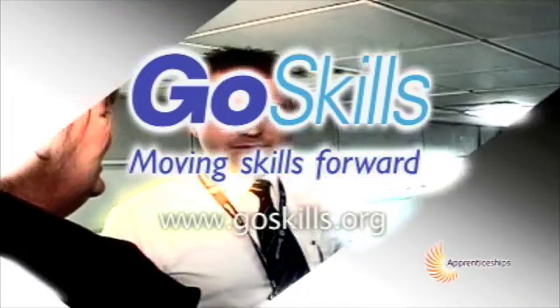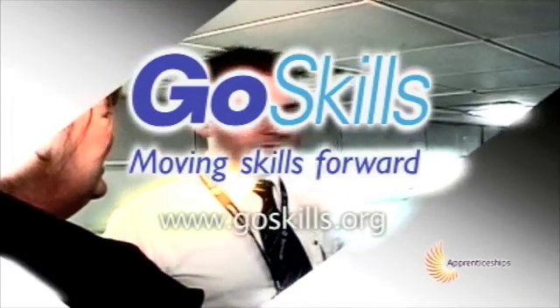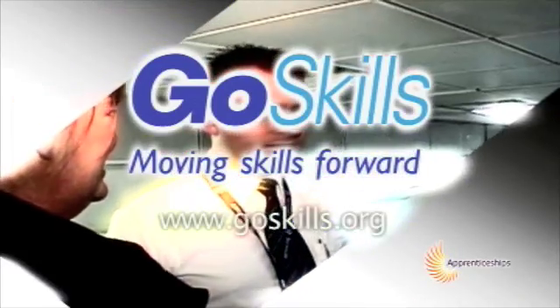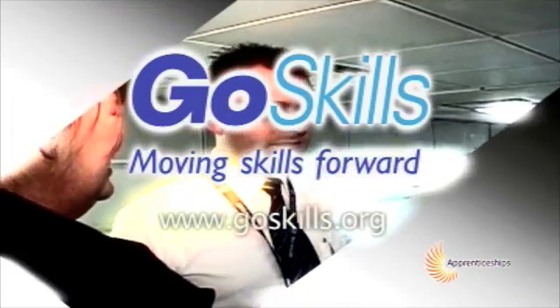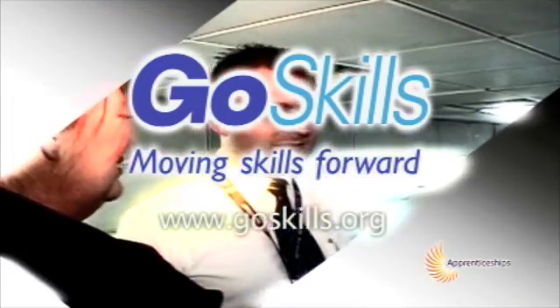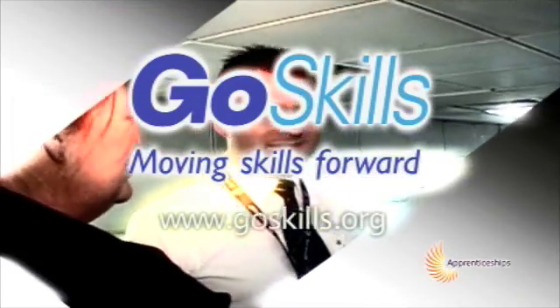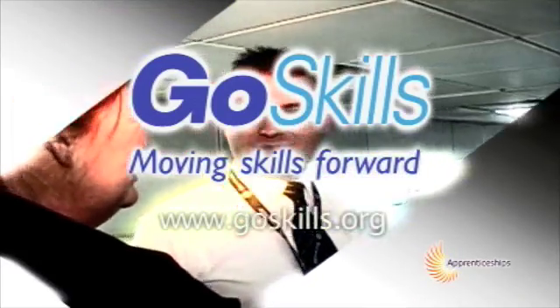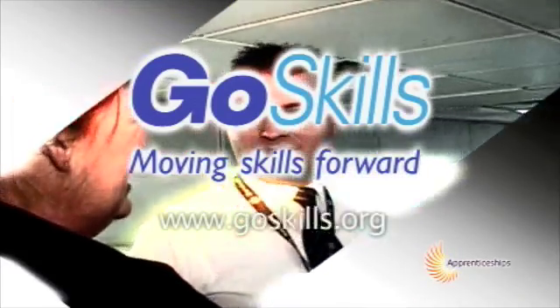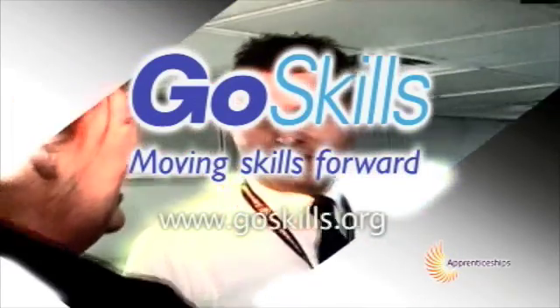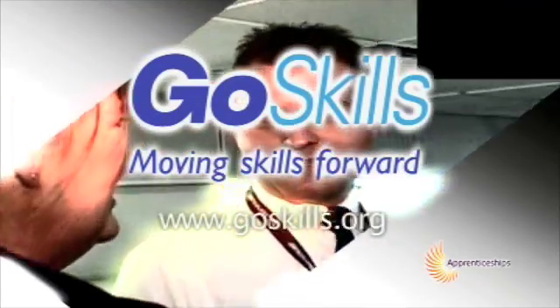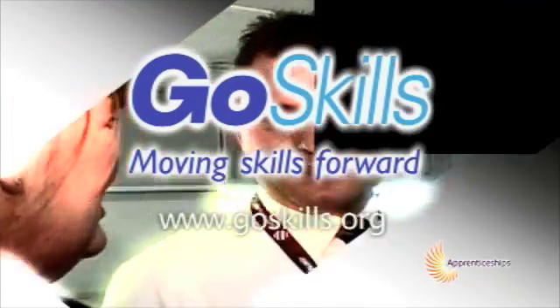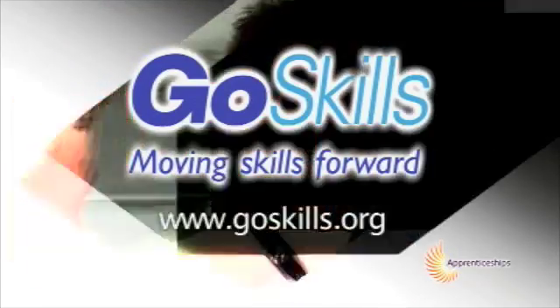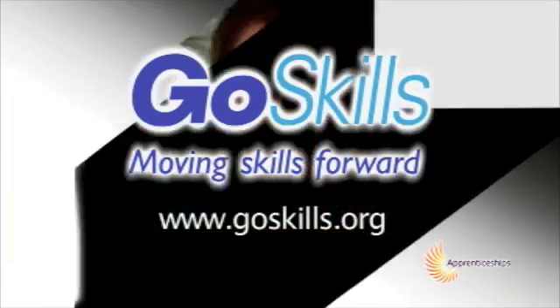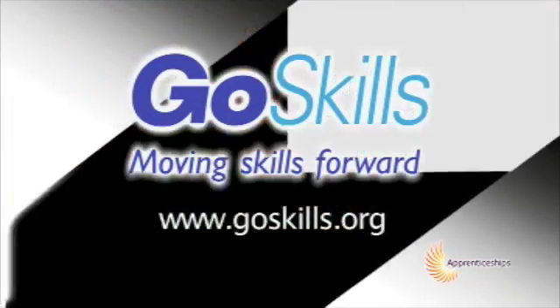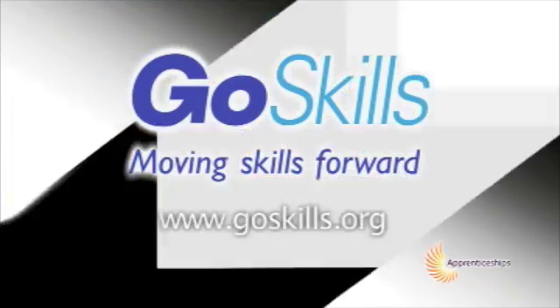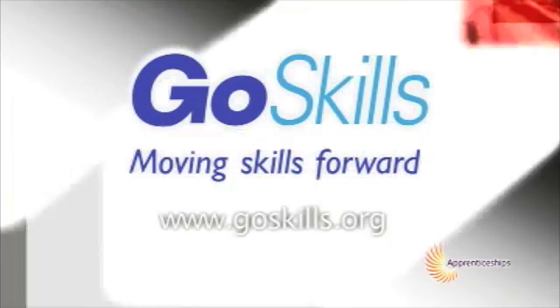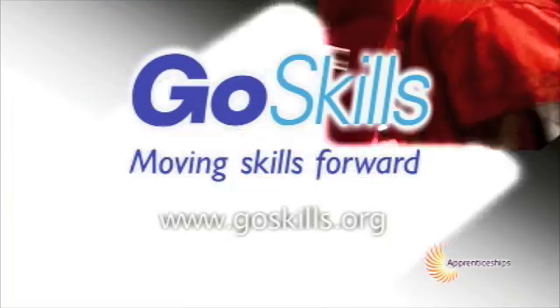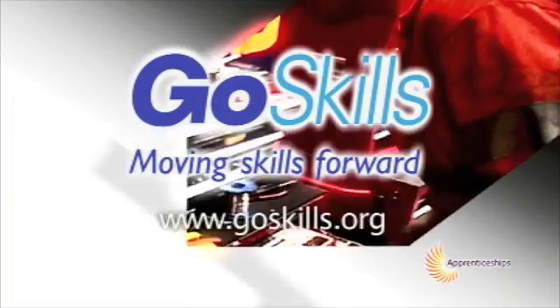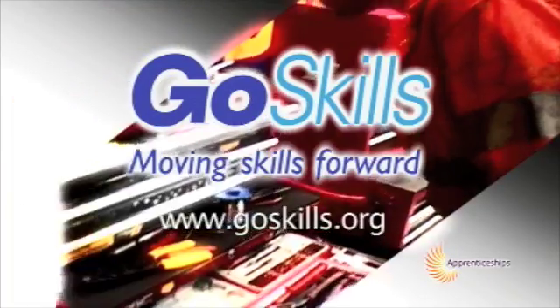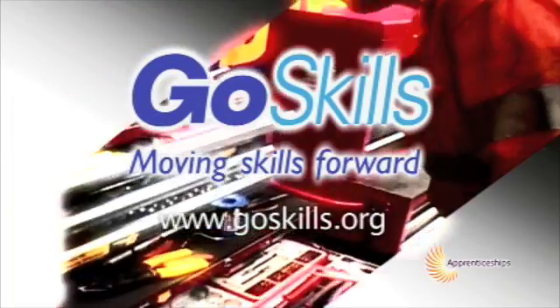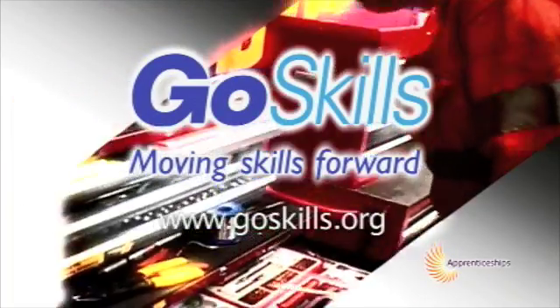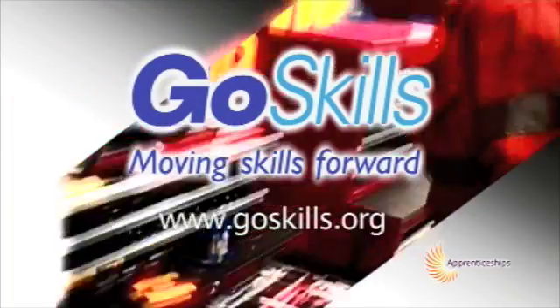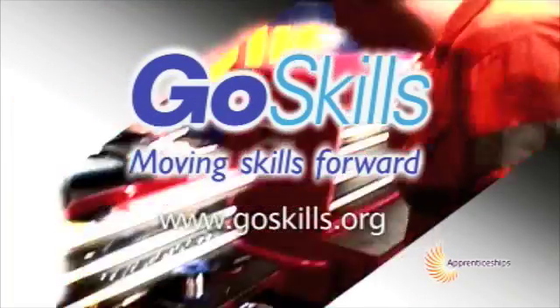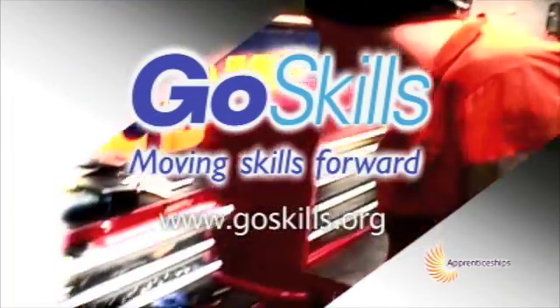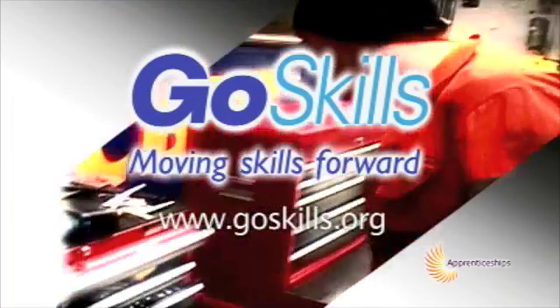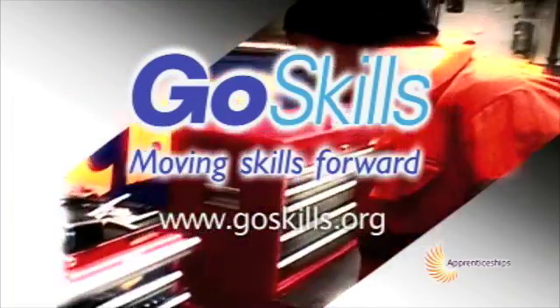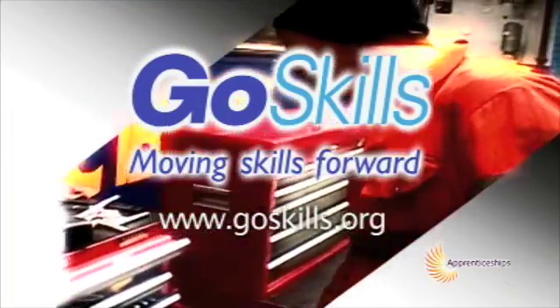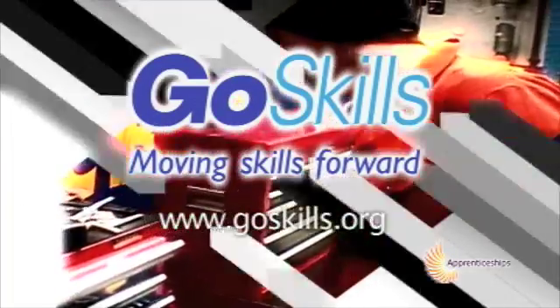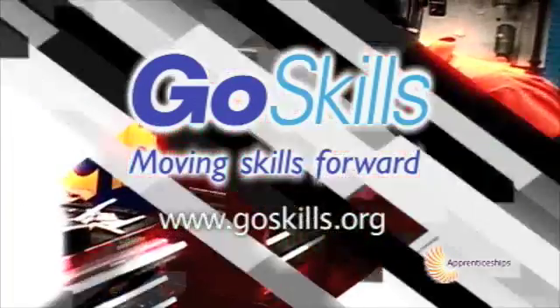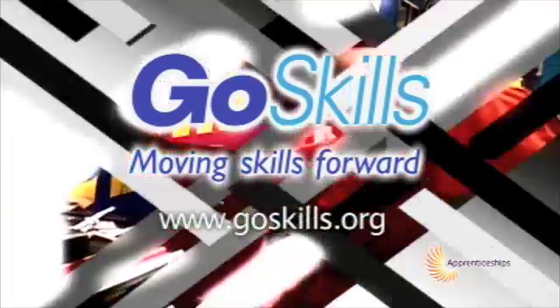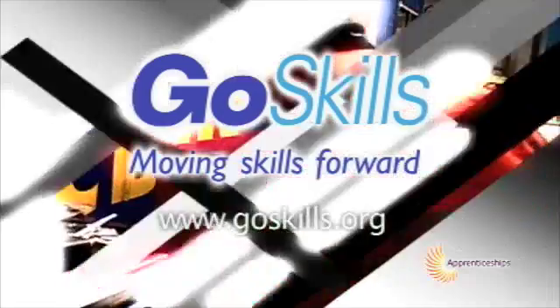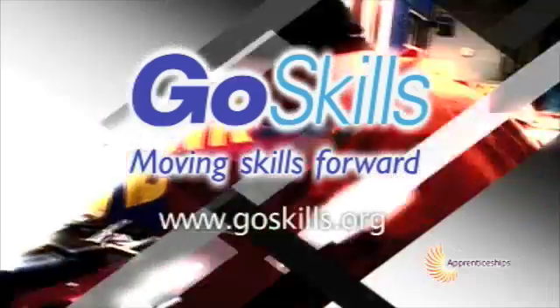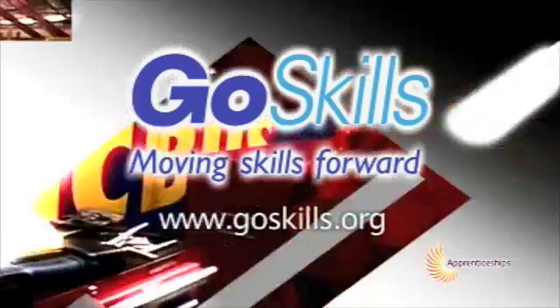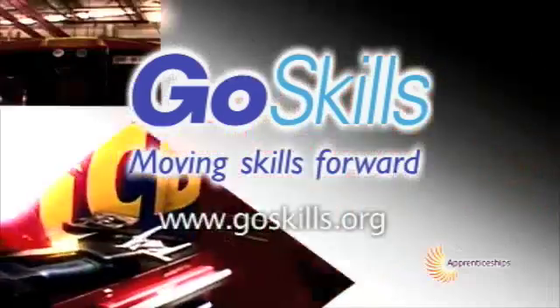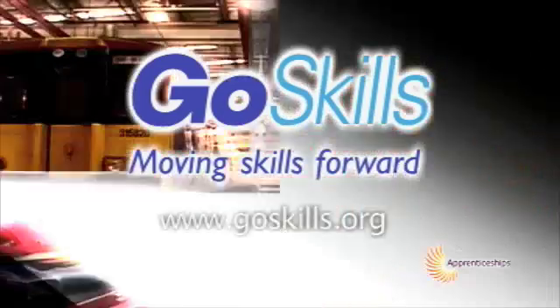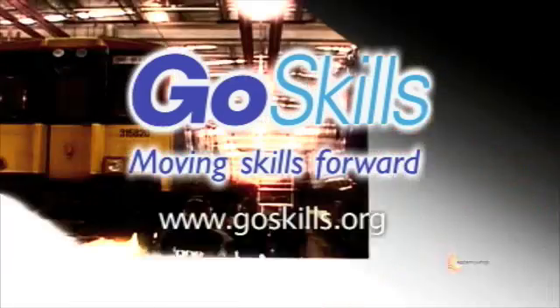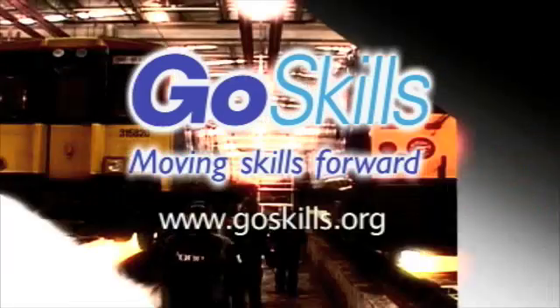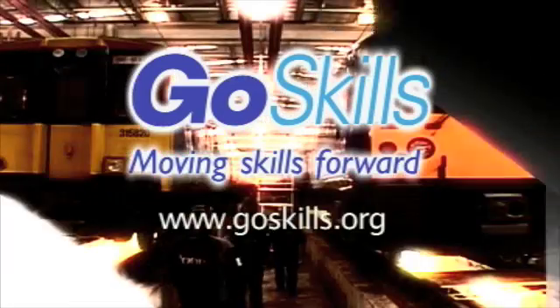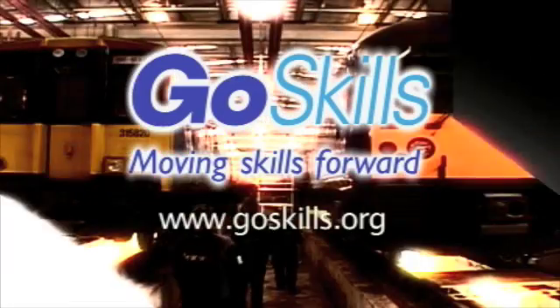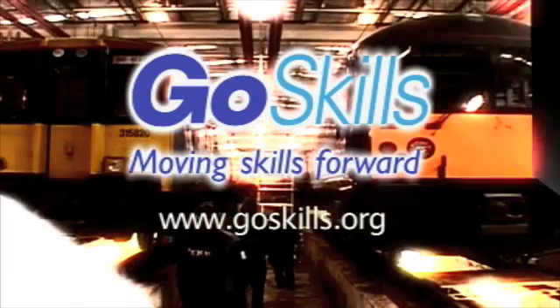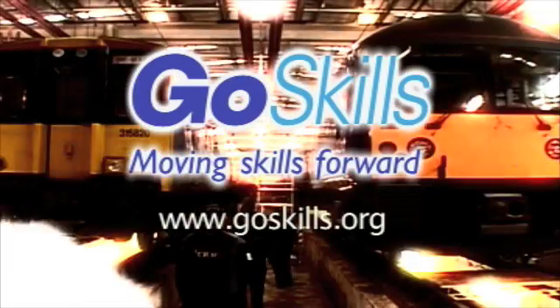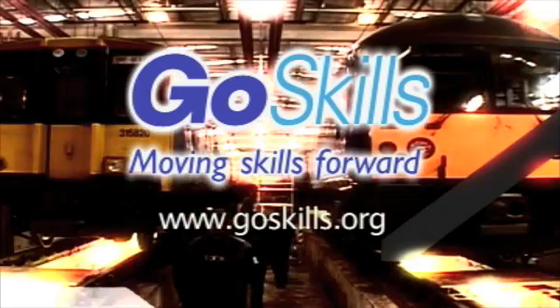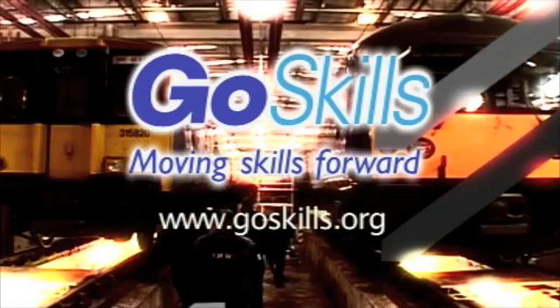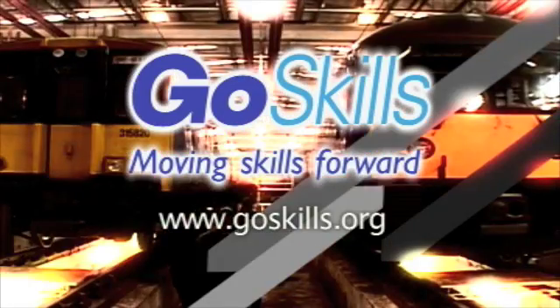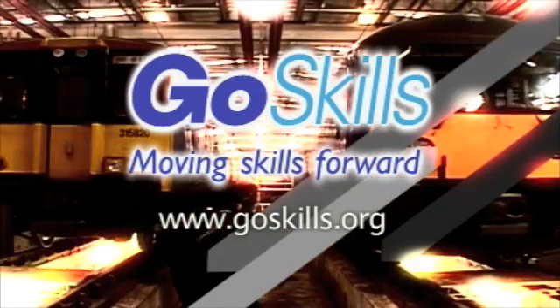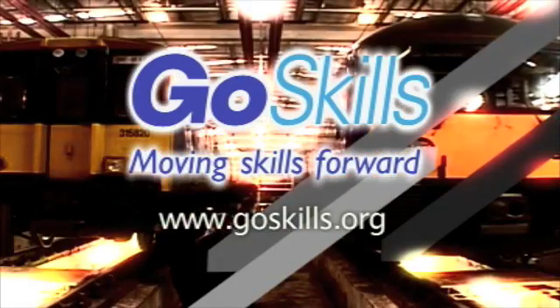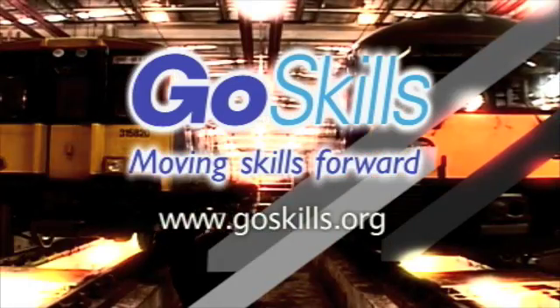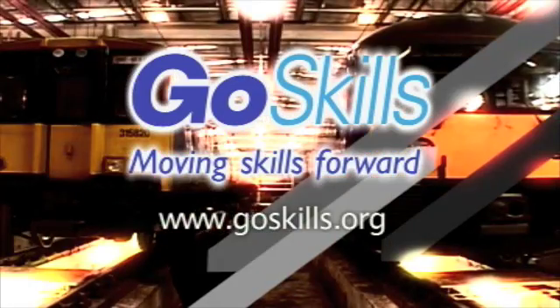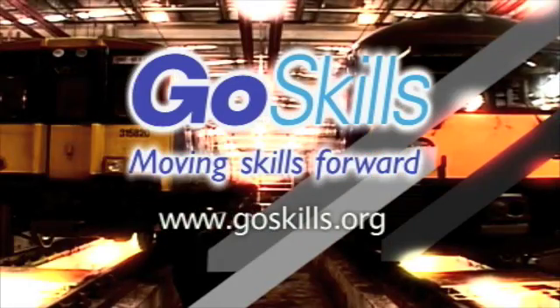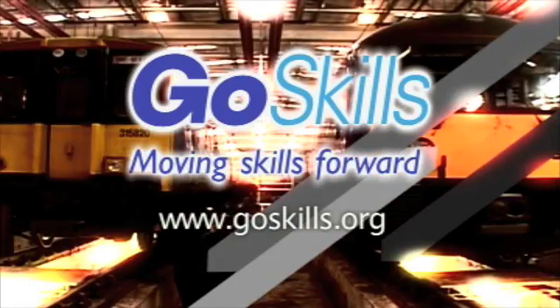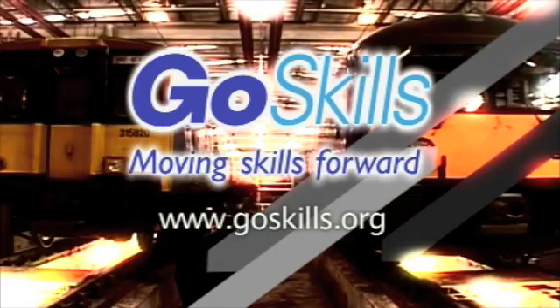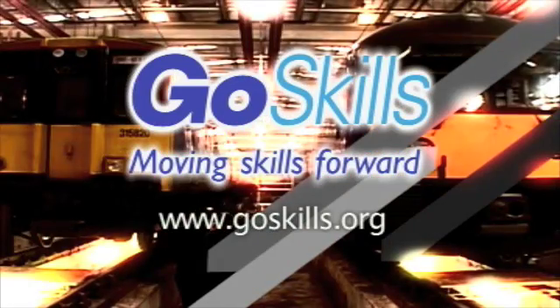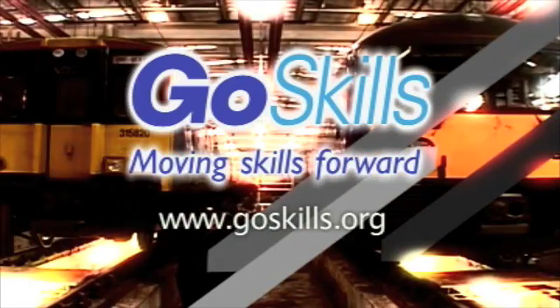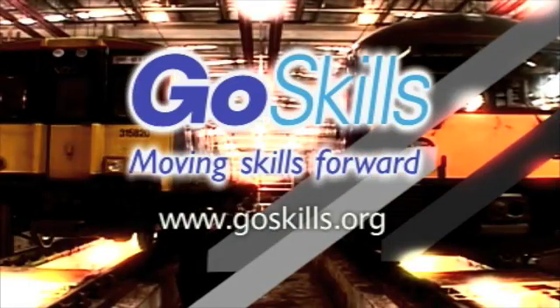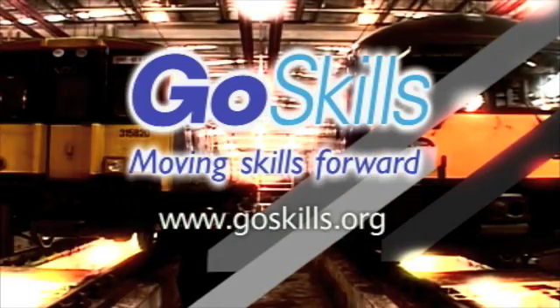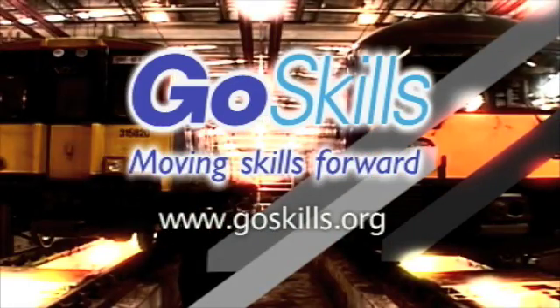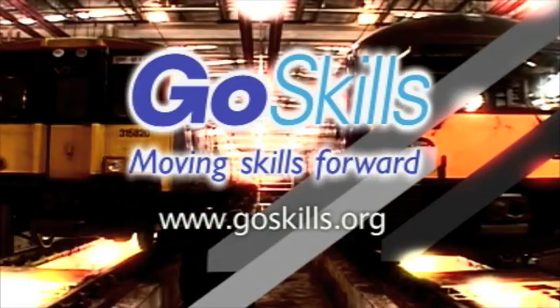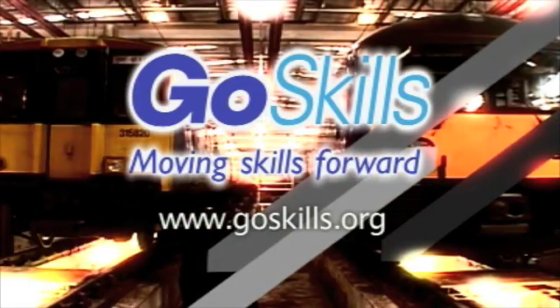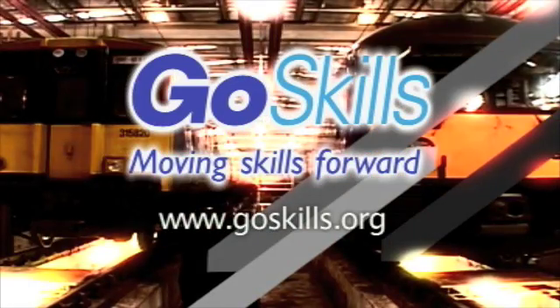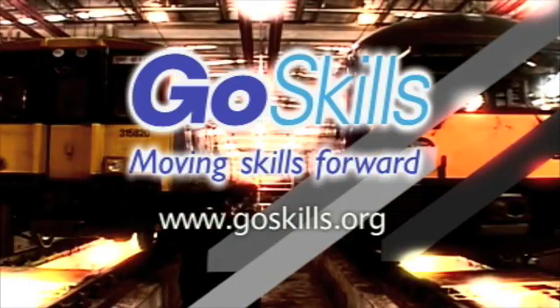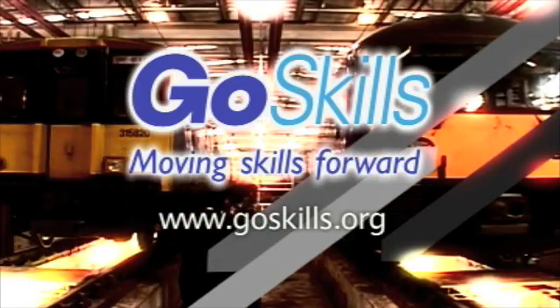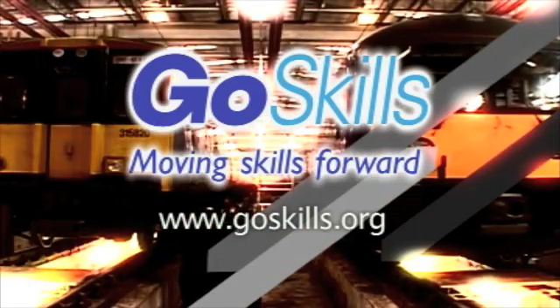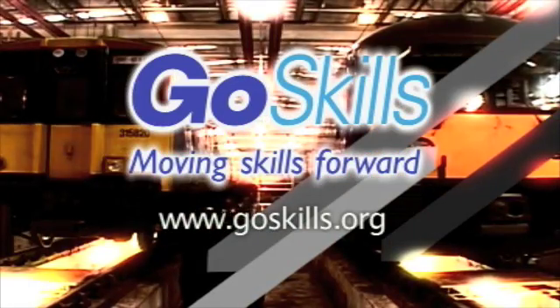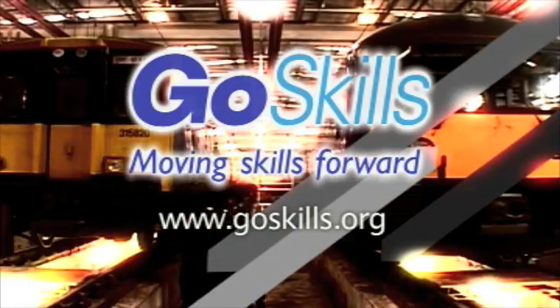To find out more about apprenticeships, why not visit the GoSkills website. GoSkills — moving skills forward.